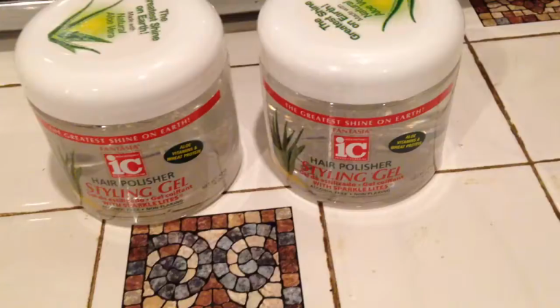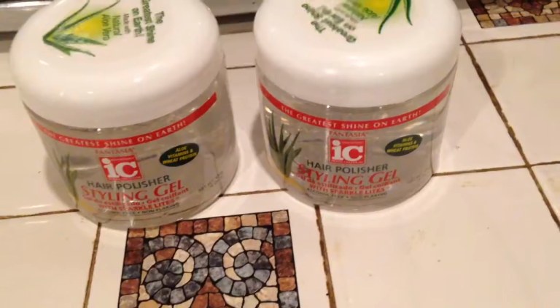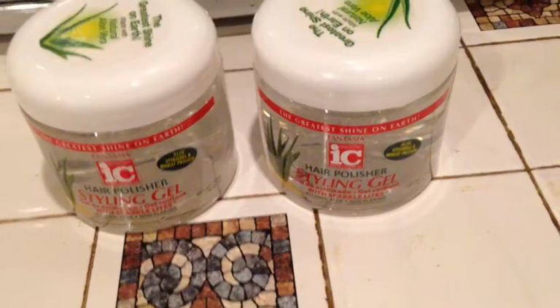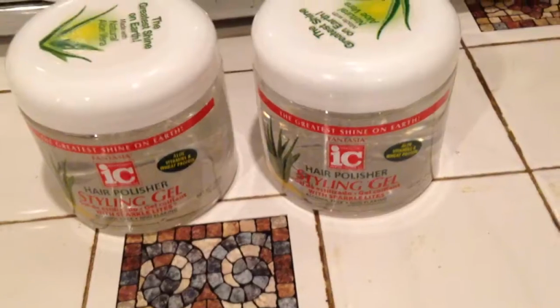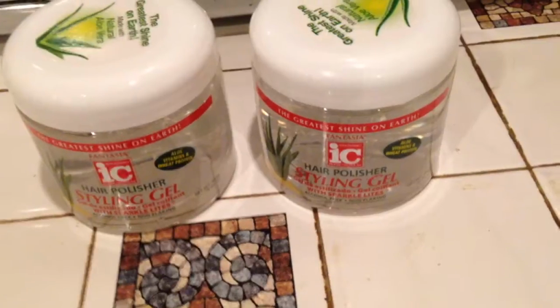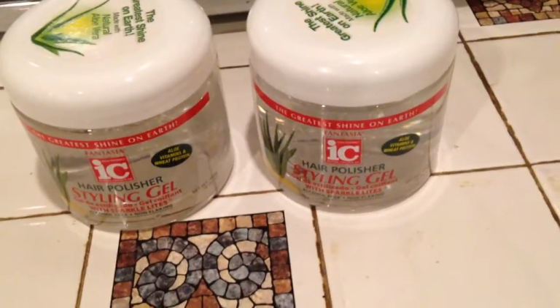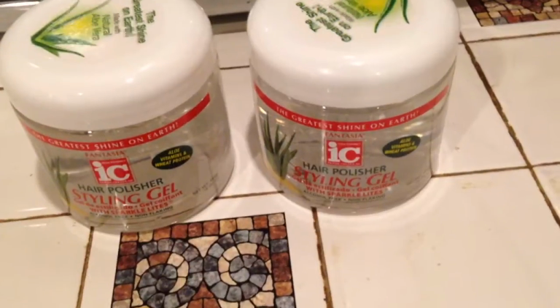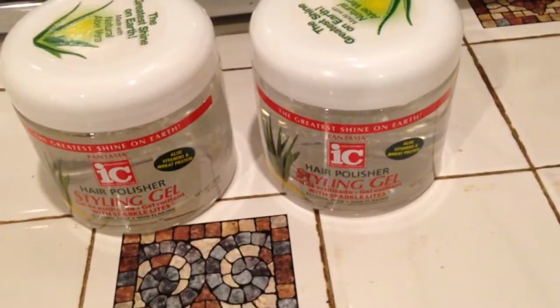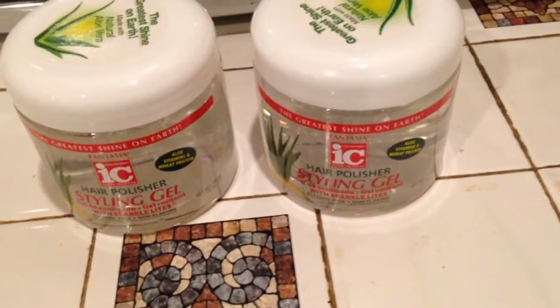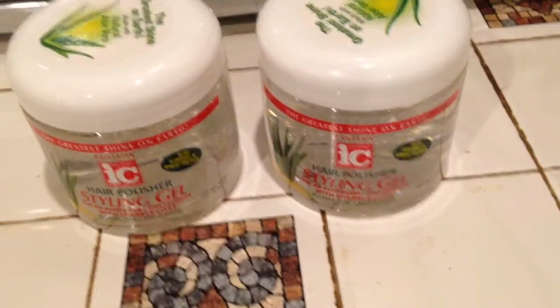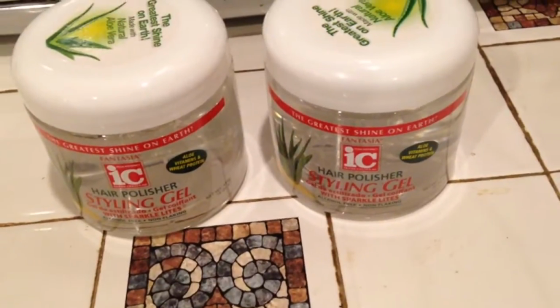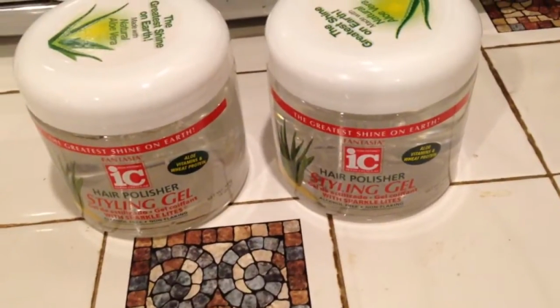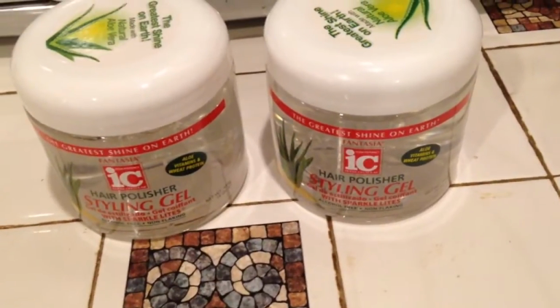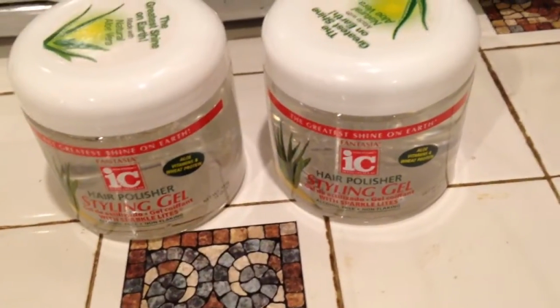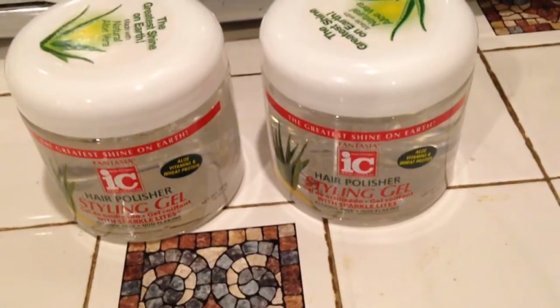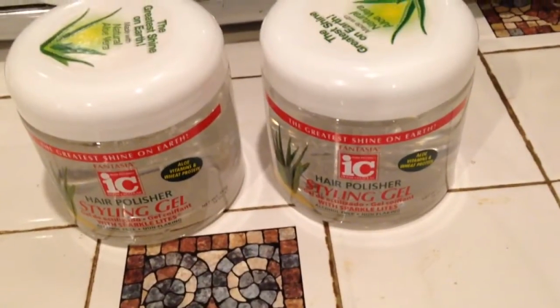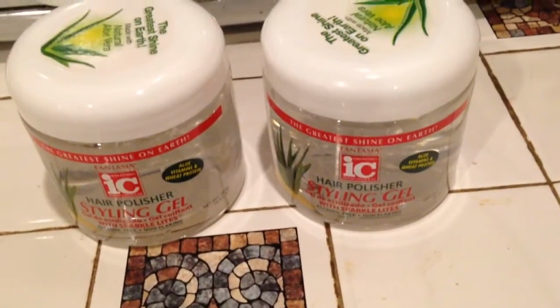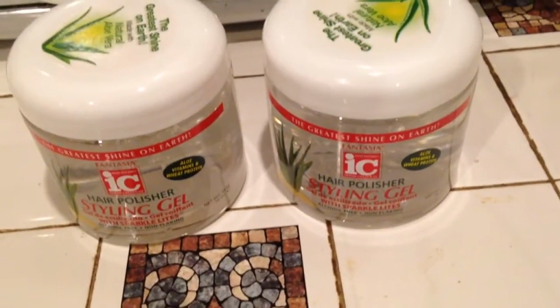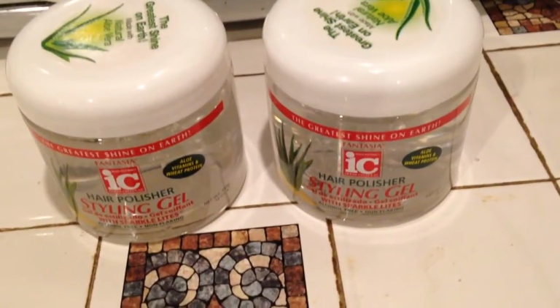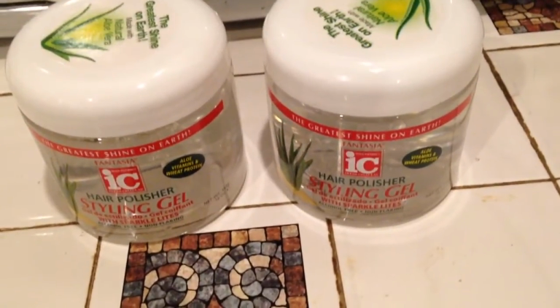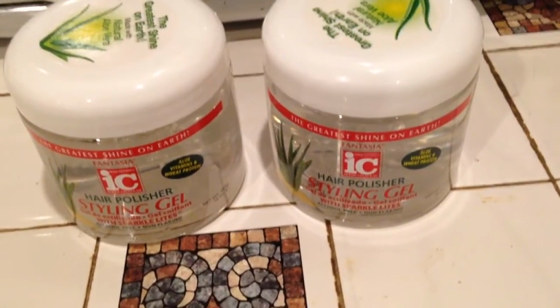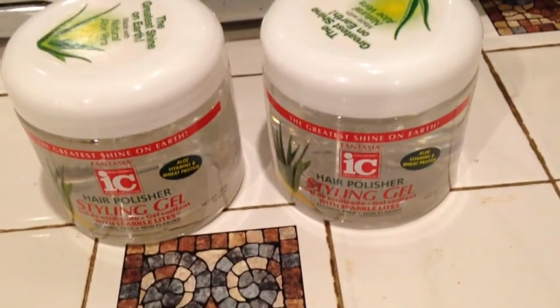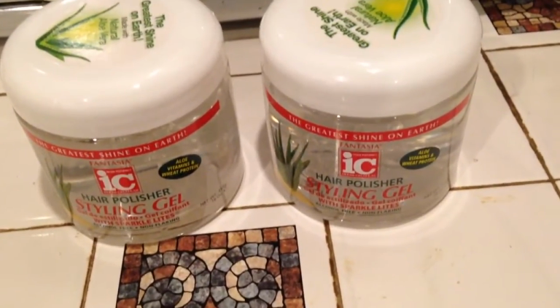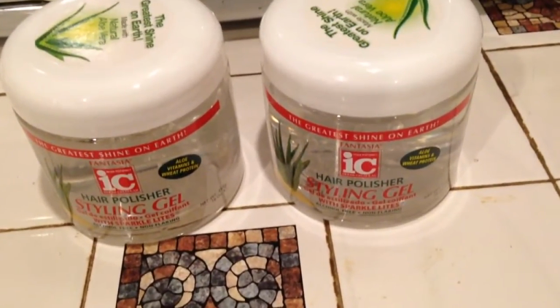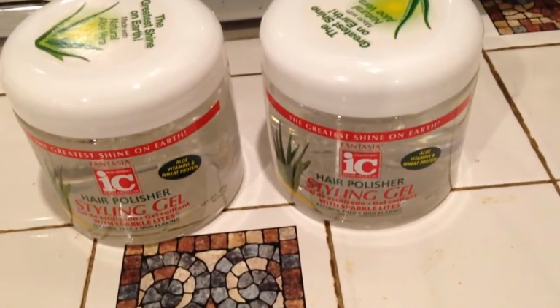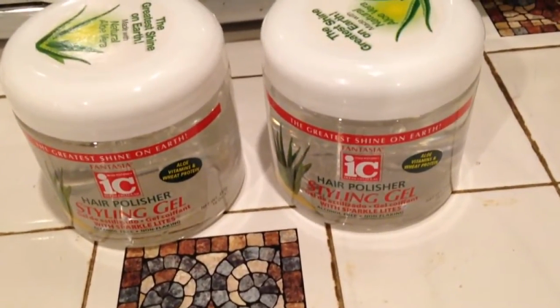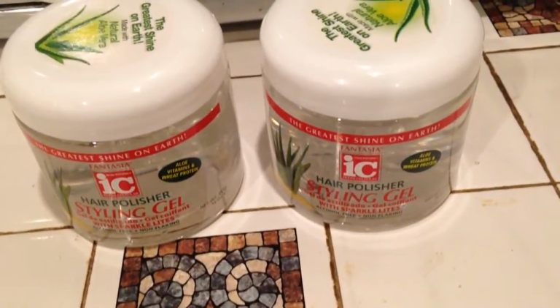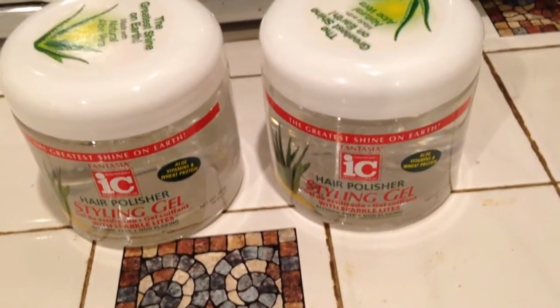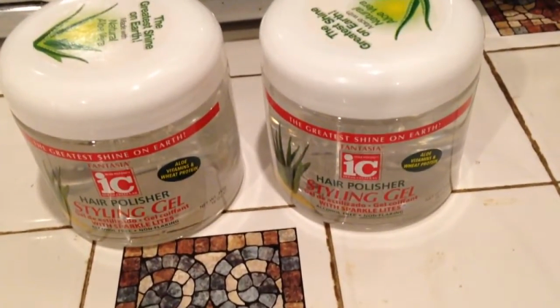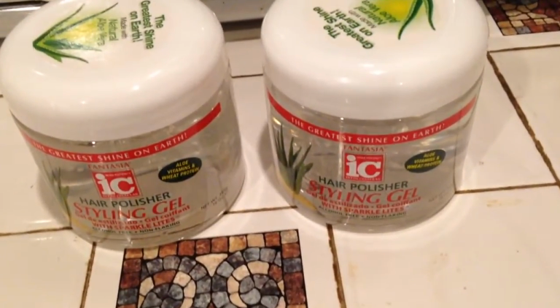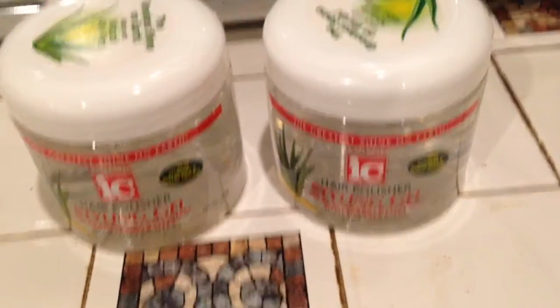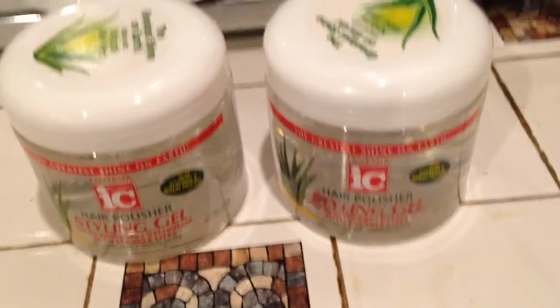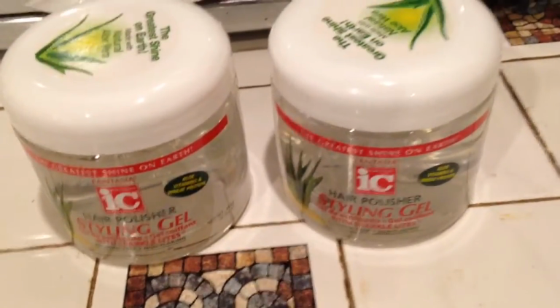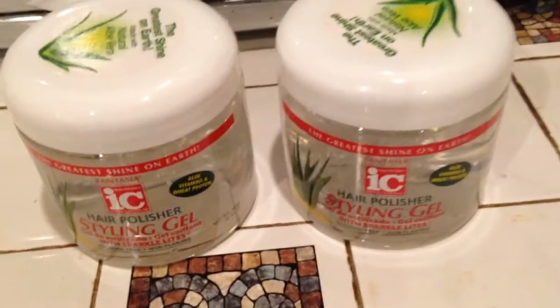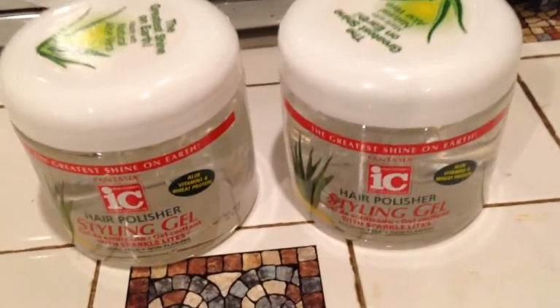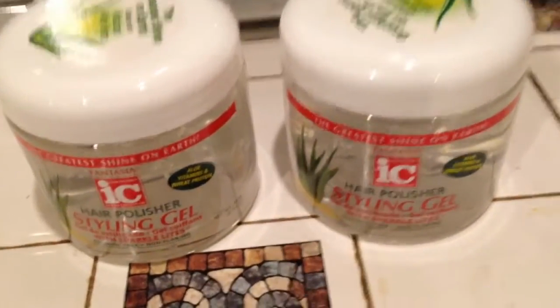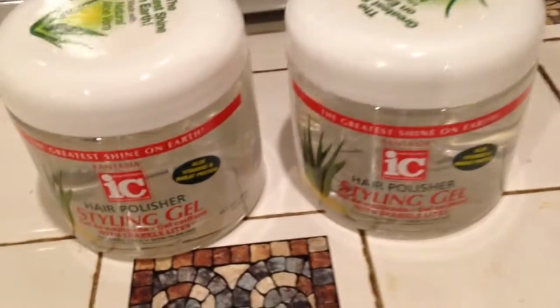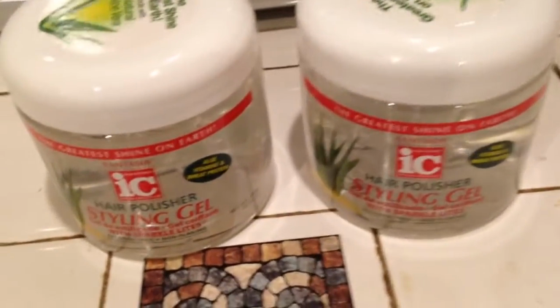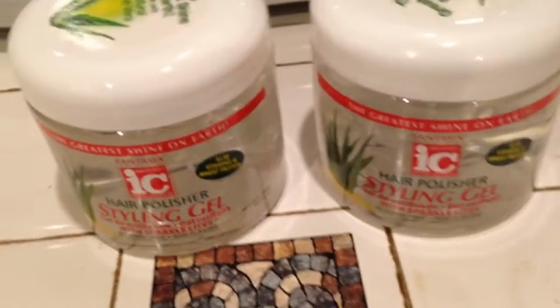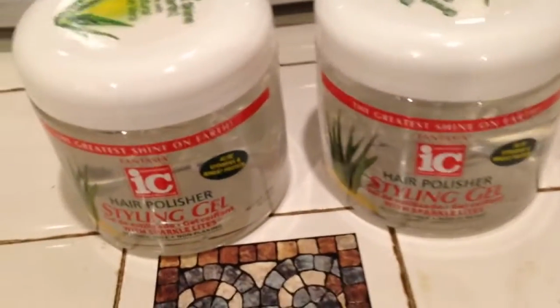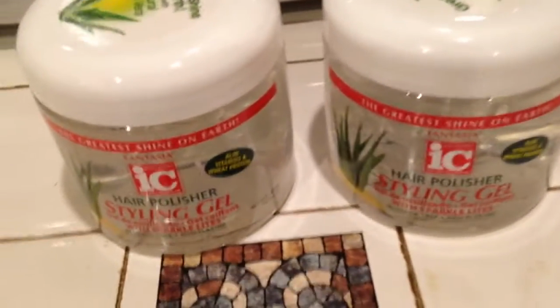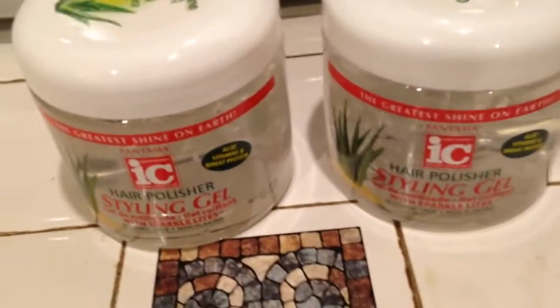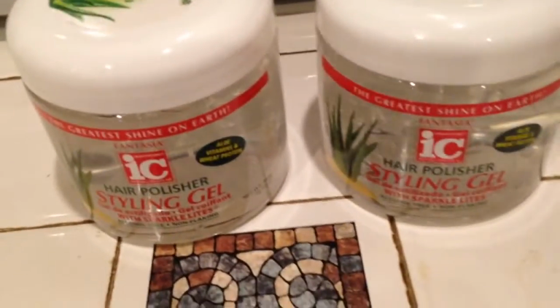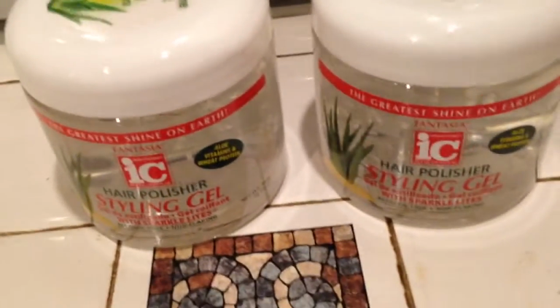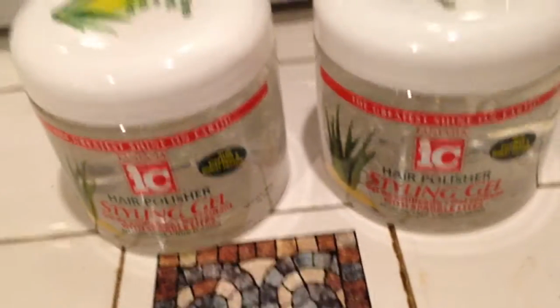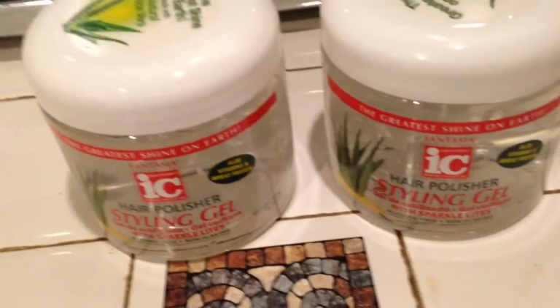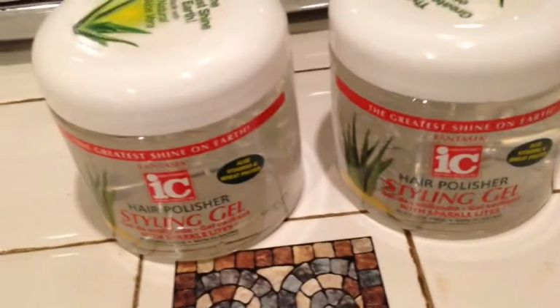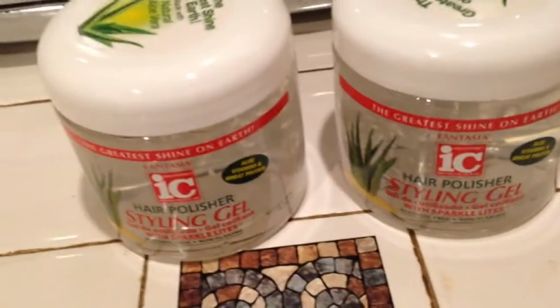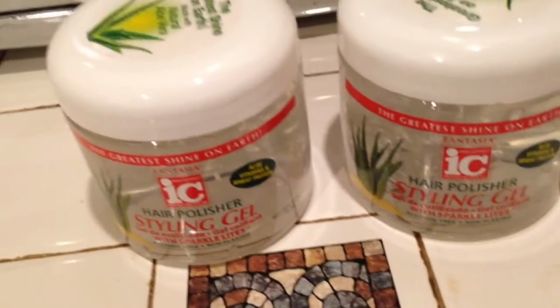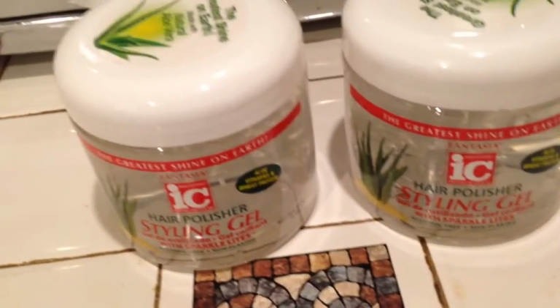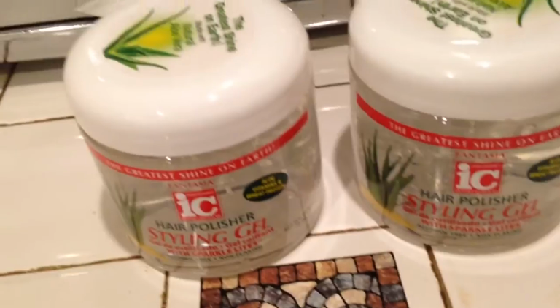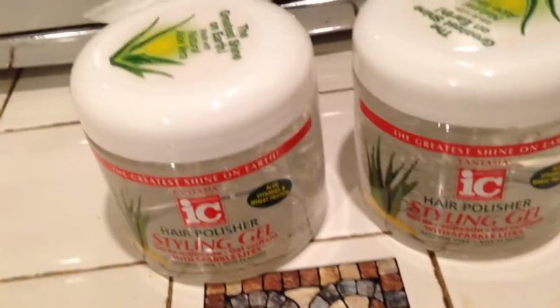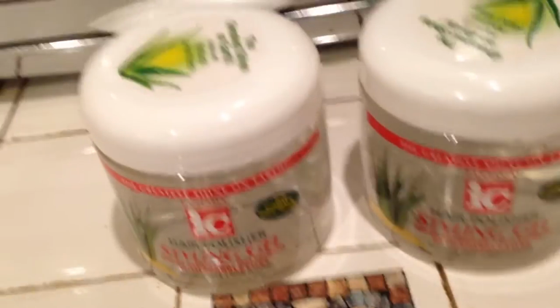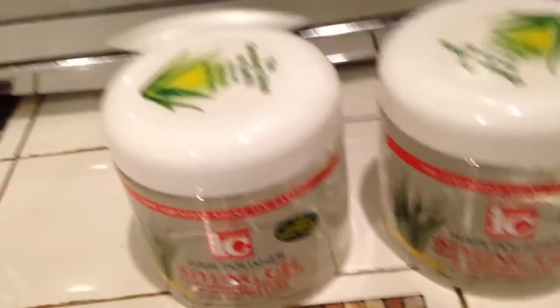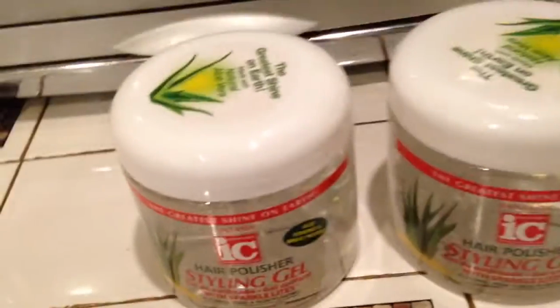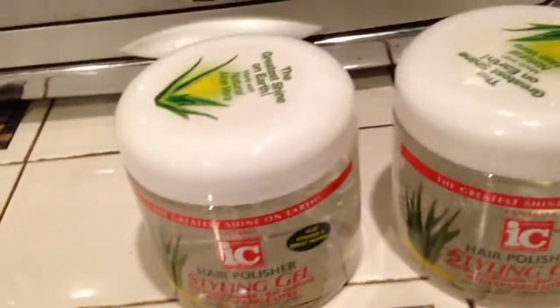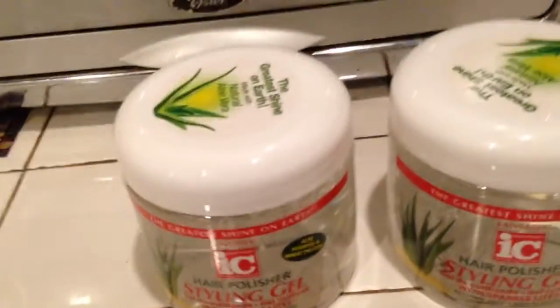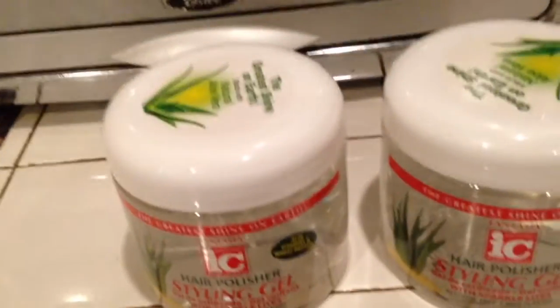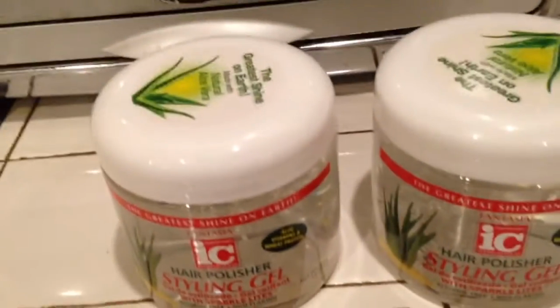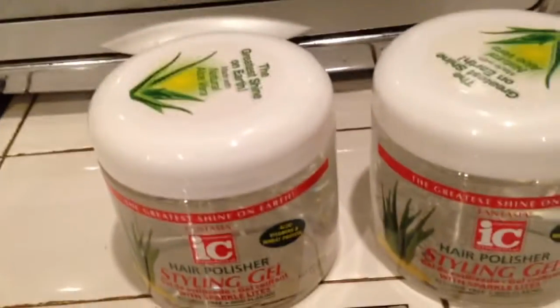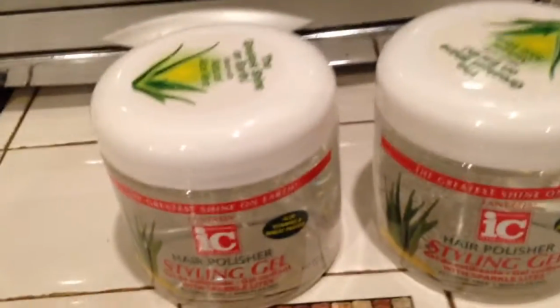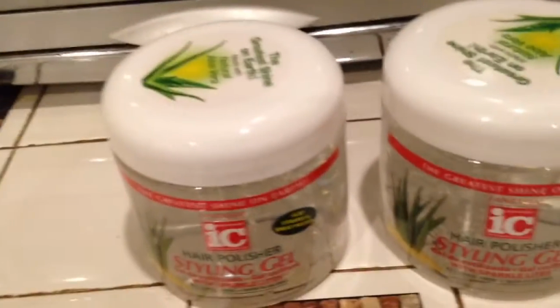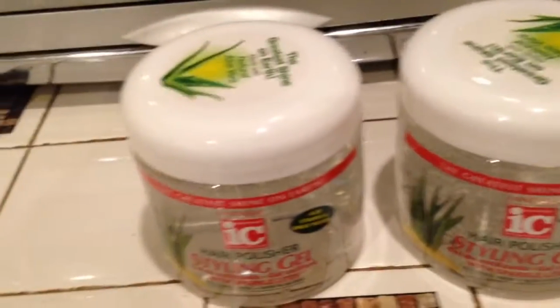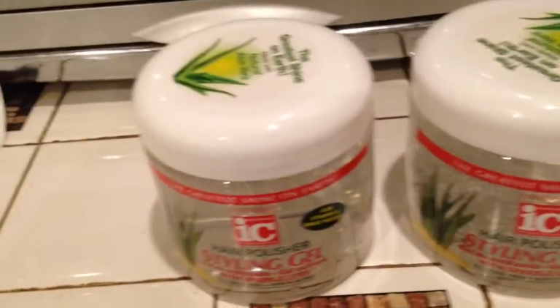Hey guys, welcome to Couponing. This is Splint Rose. This little haul is from CVS.